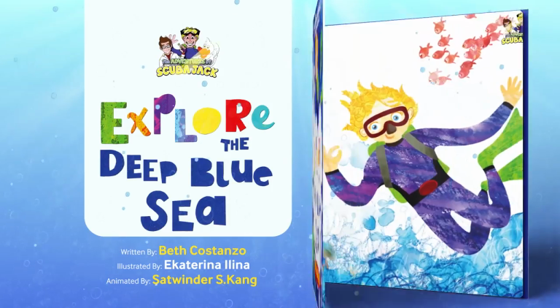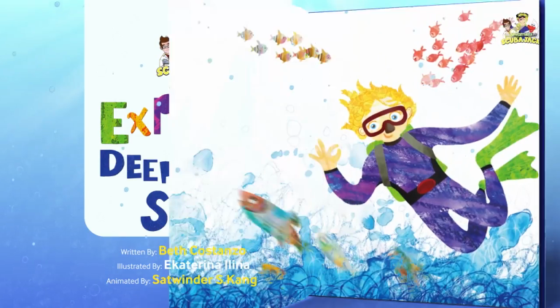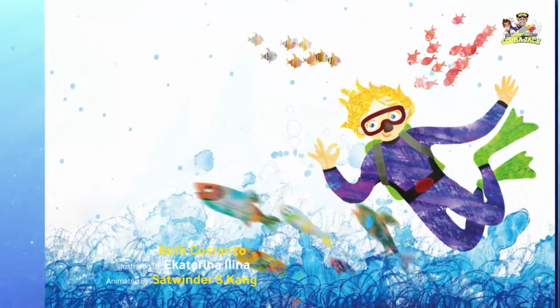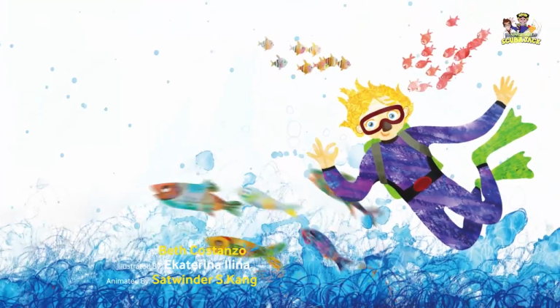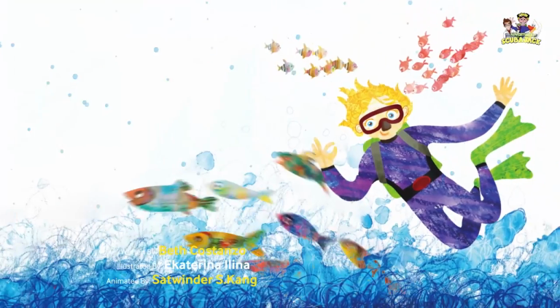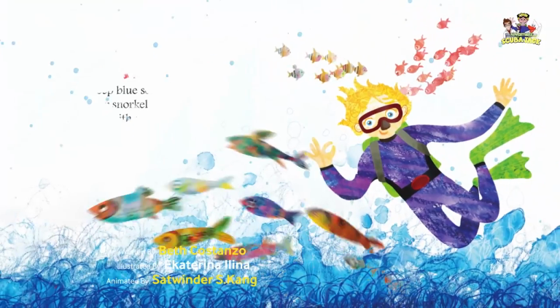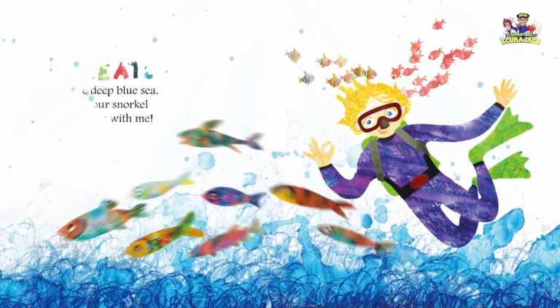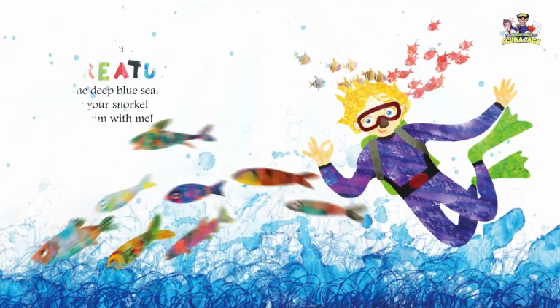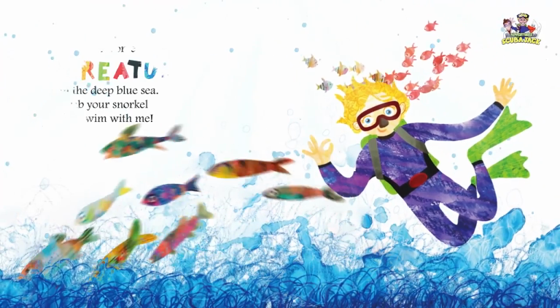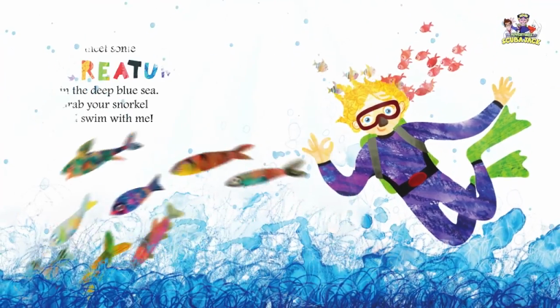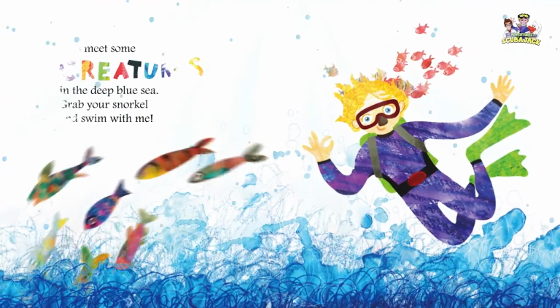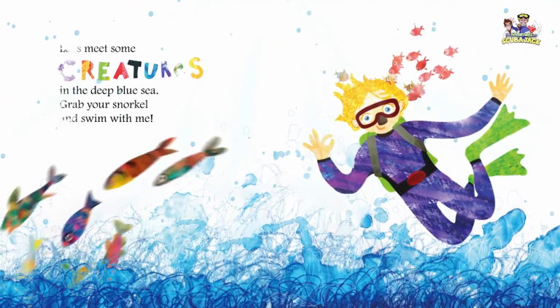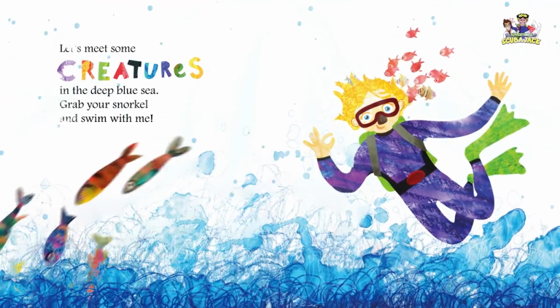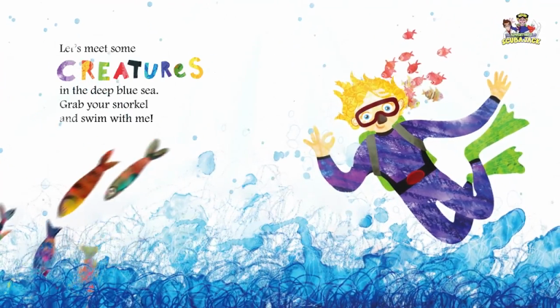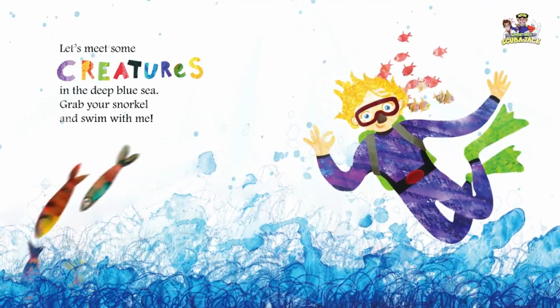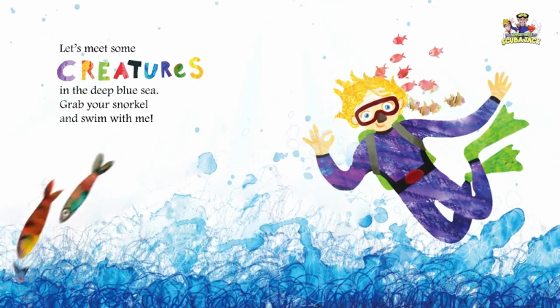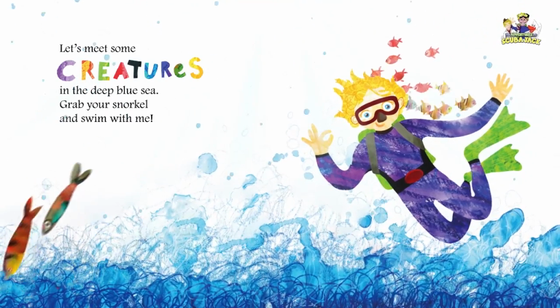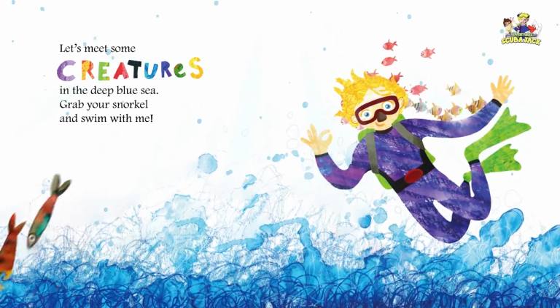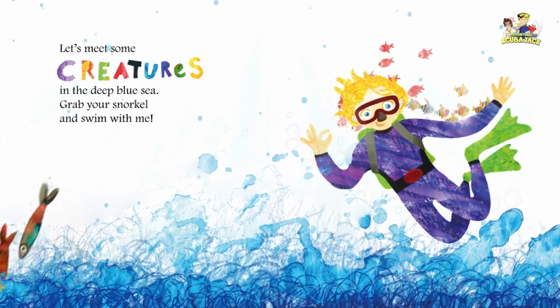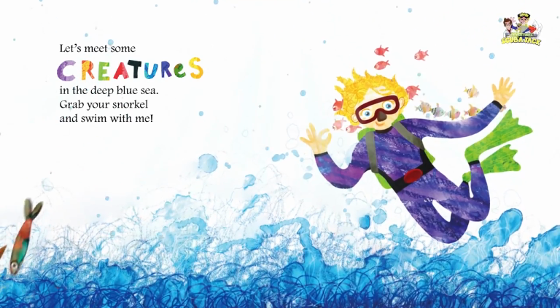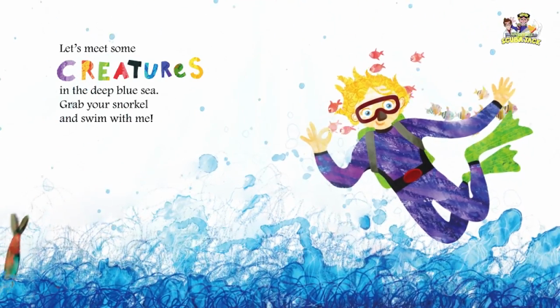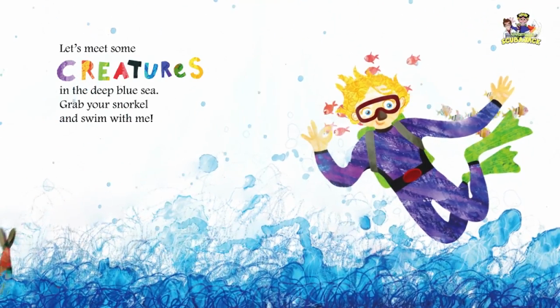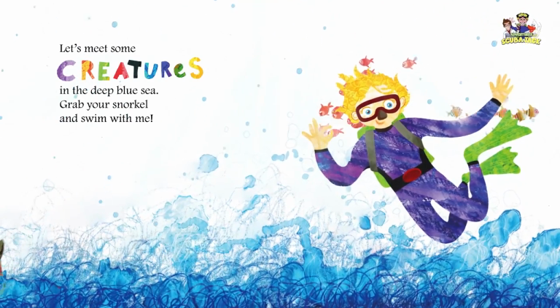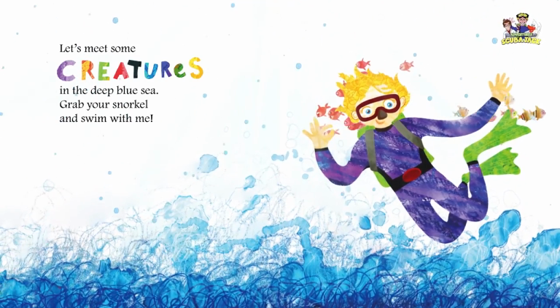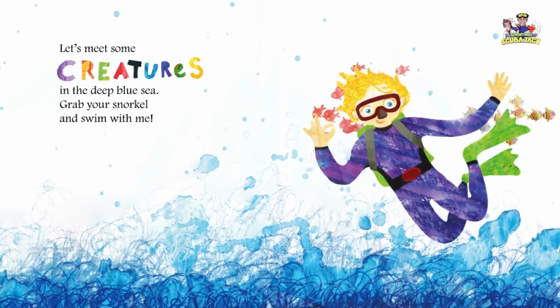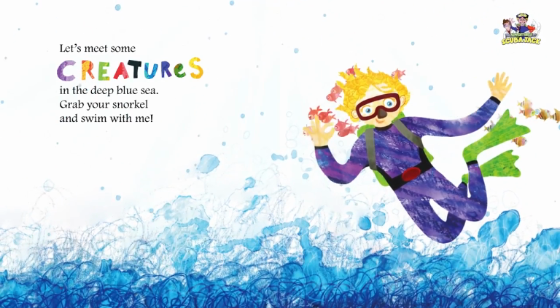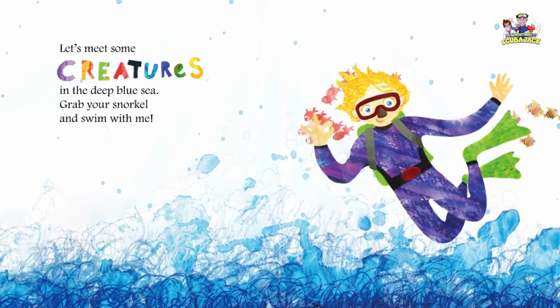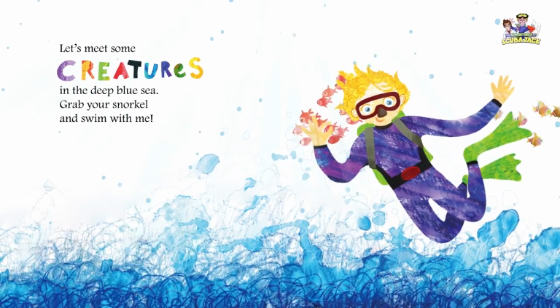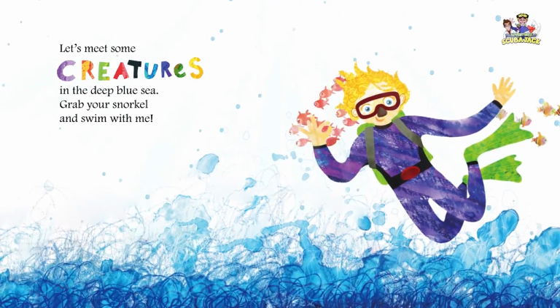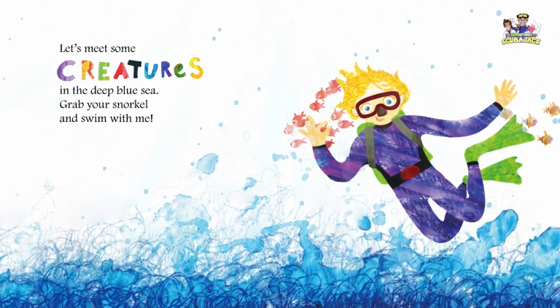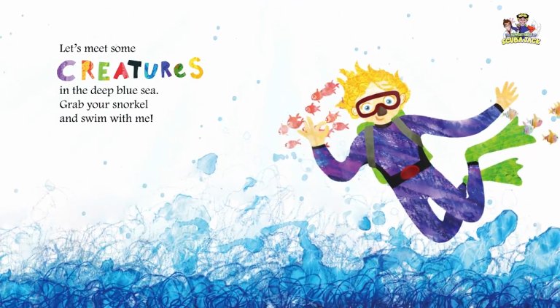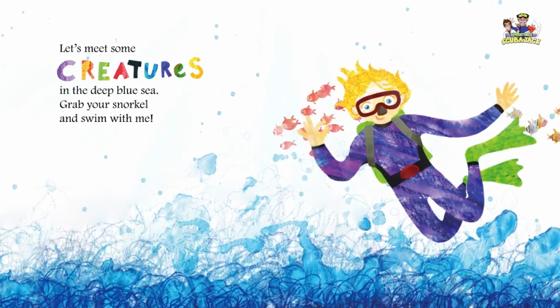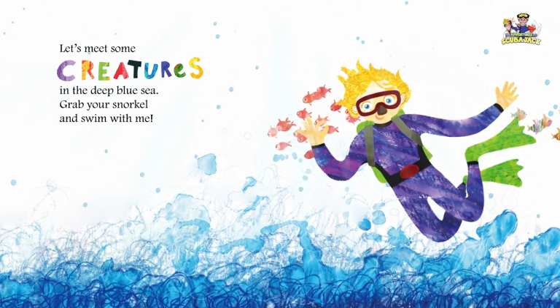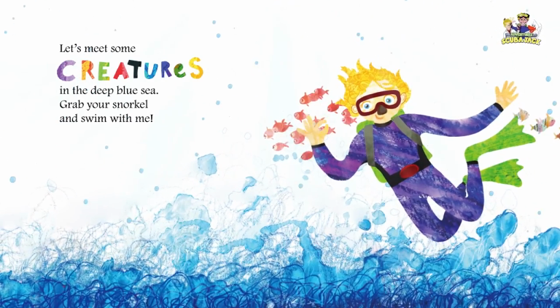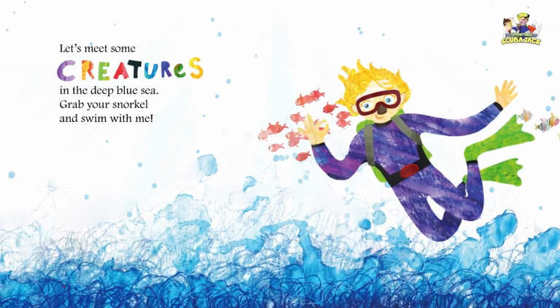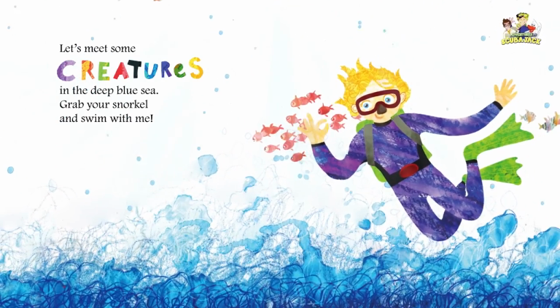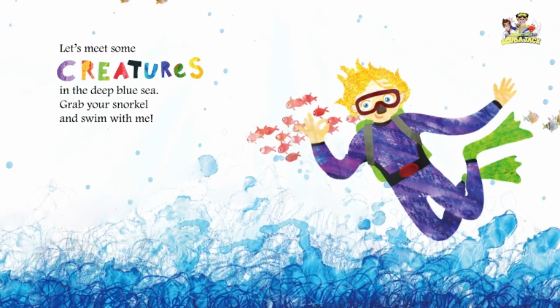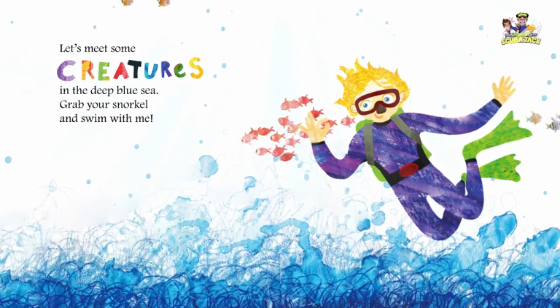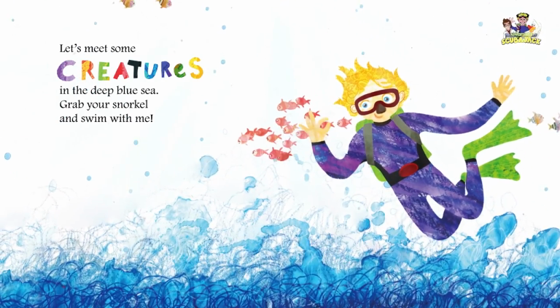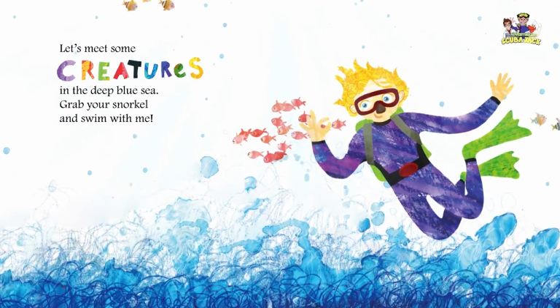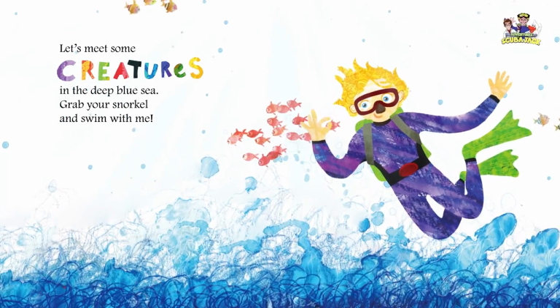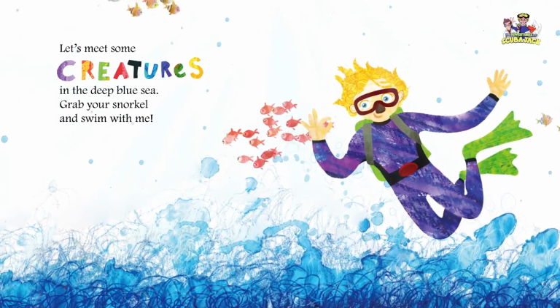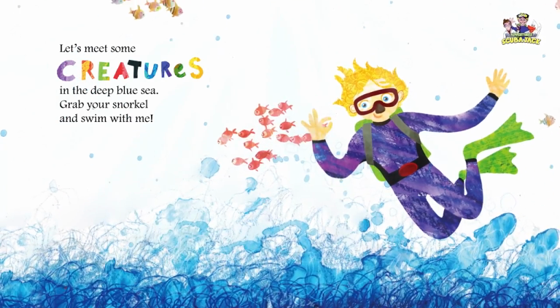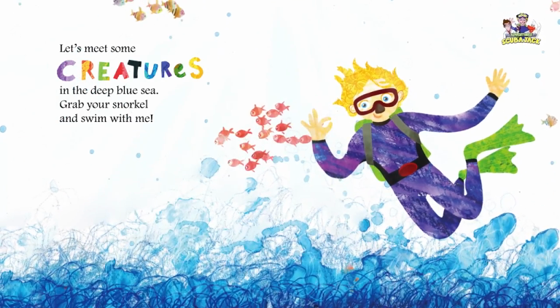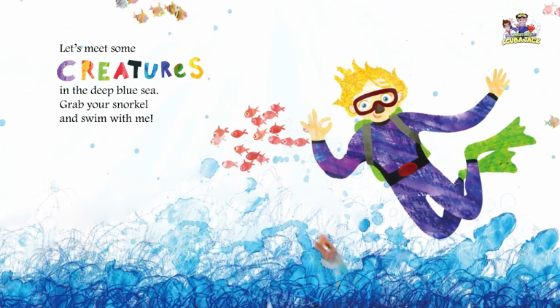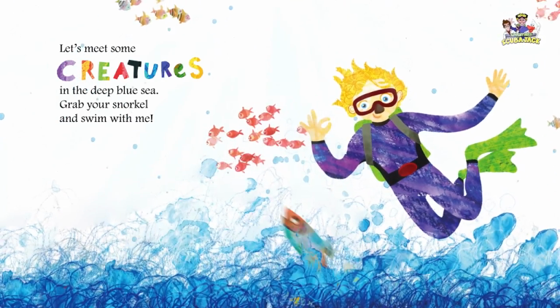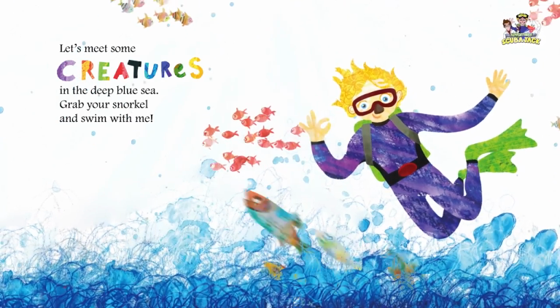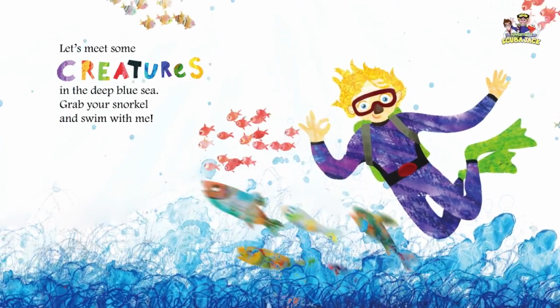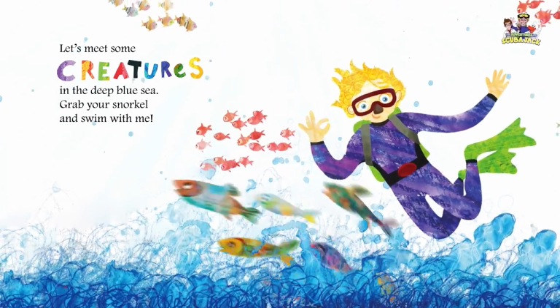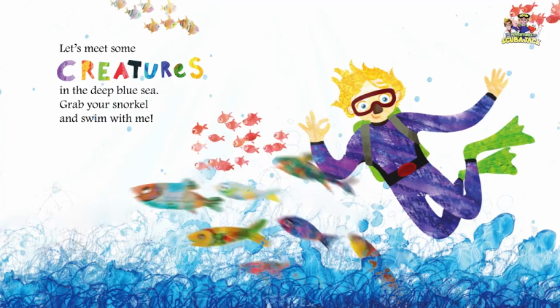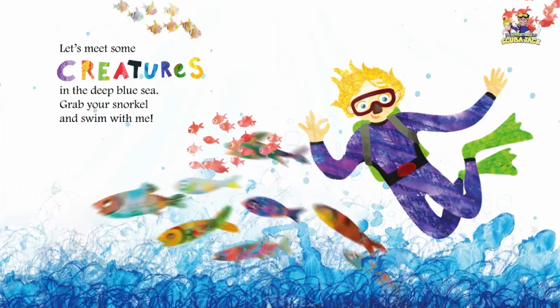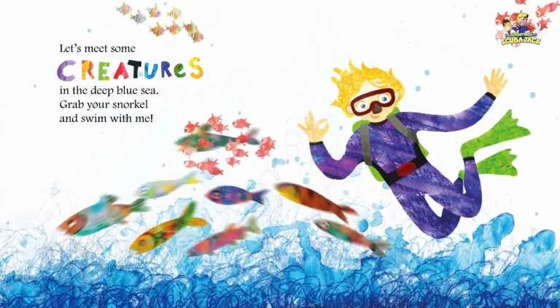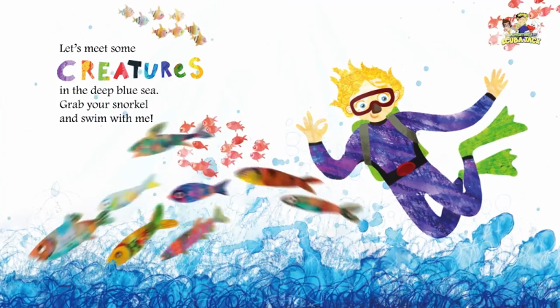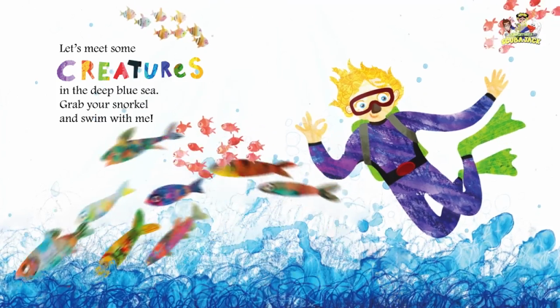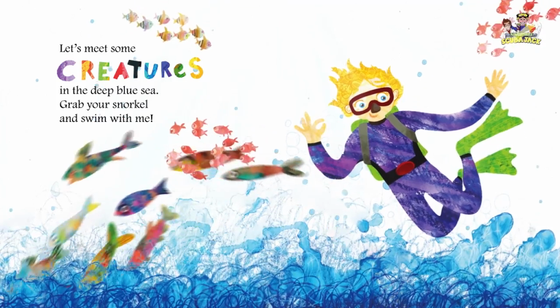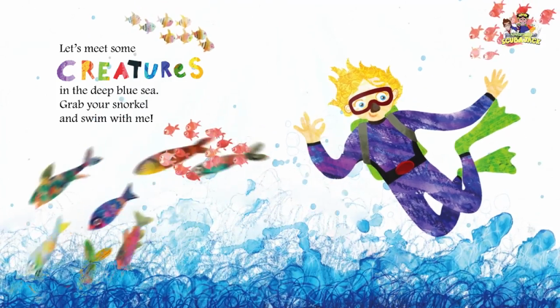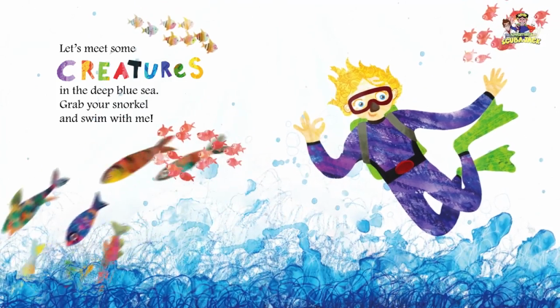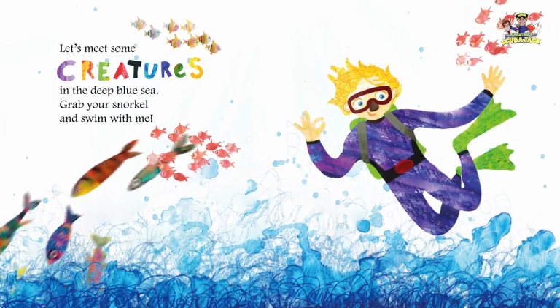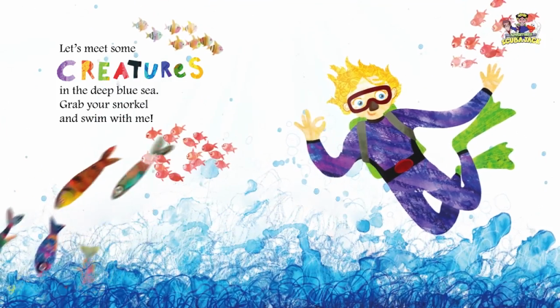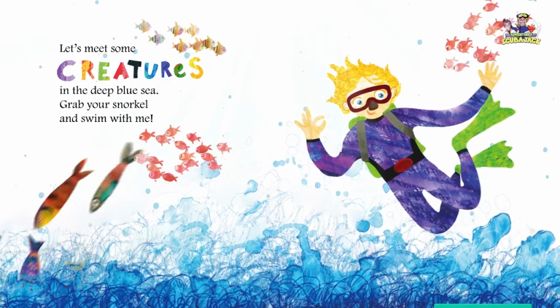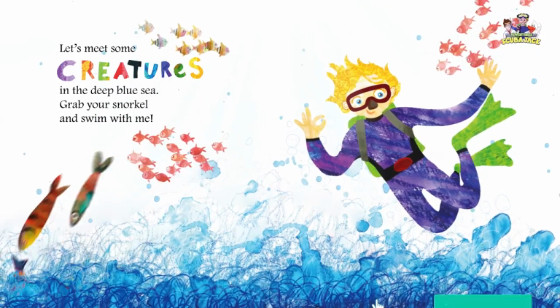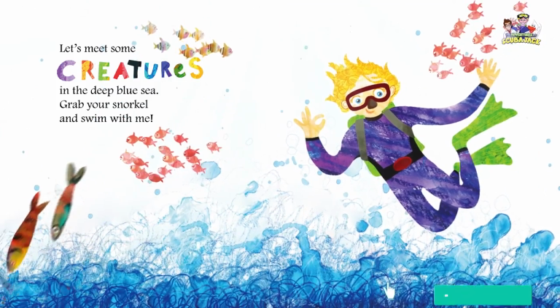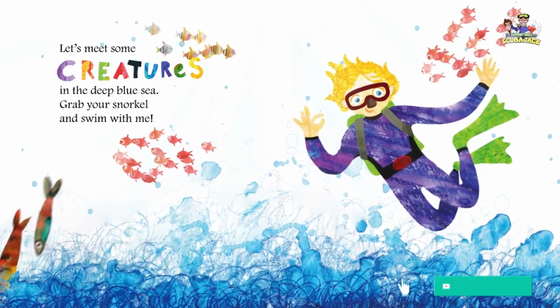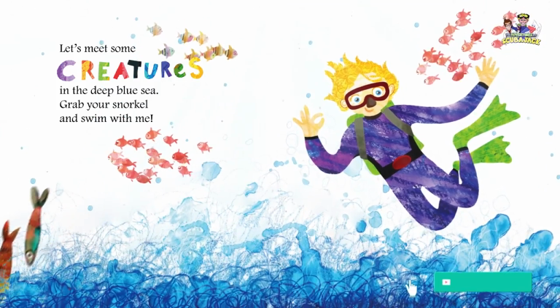Let's meet some creatures in the deep blue sea. Grab your snorkel and swim with me!